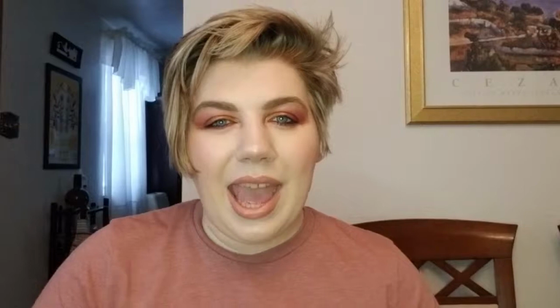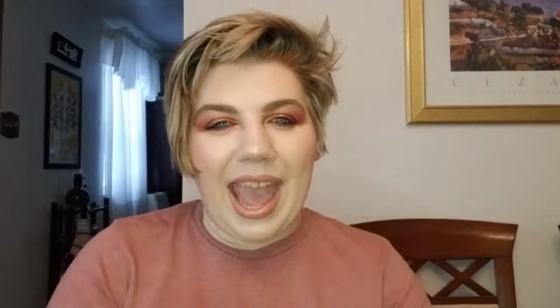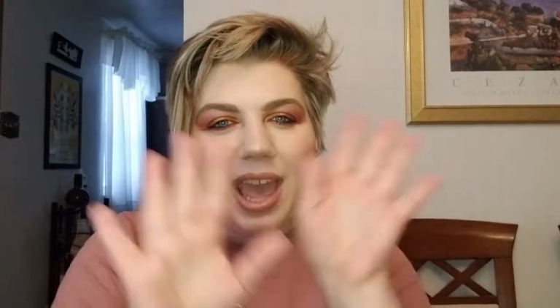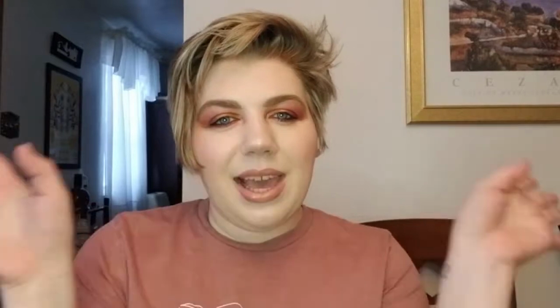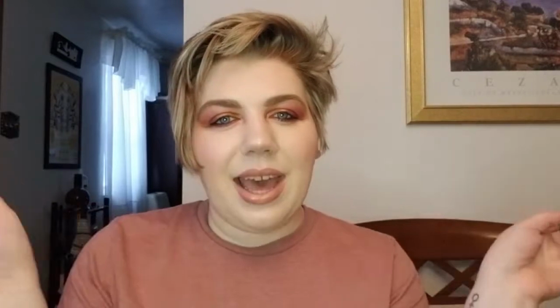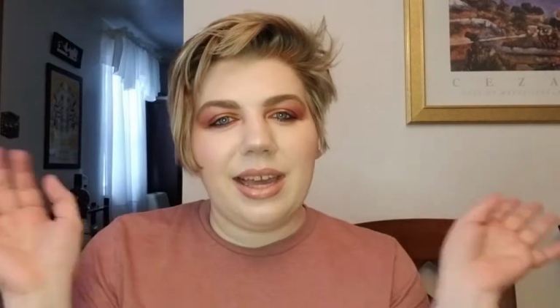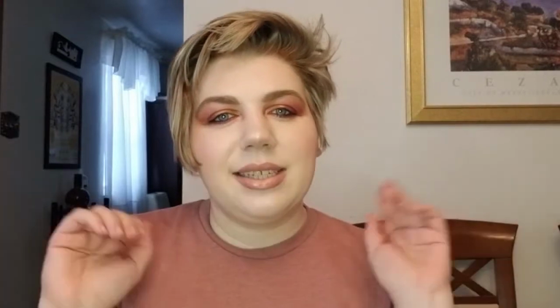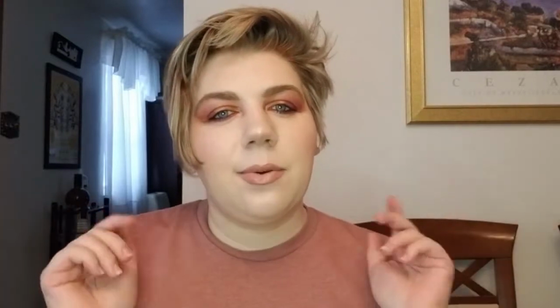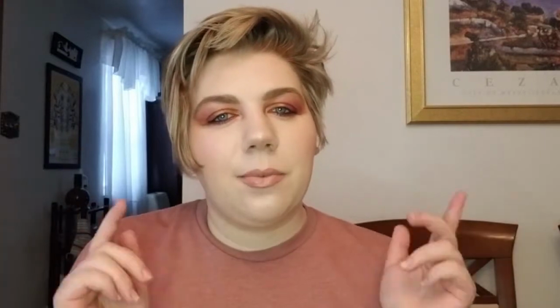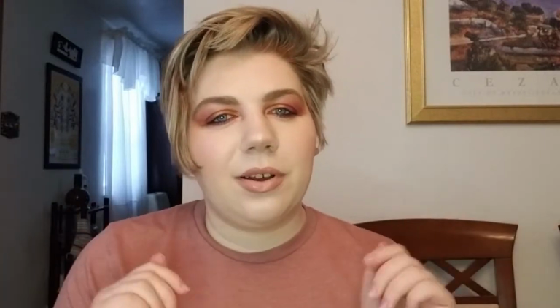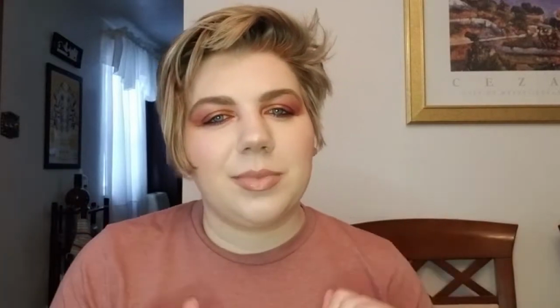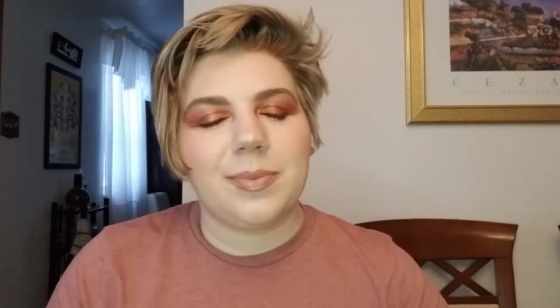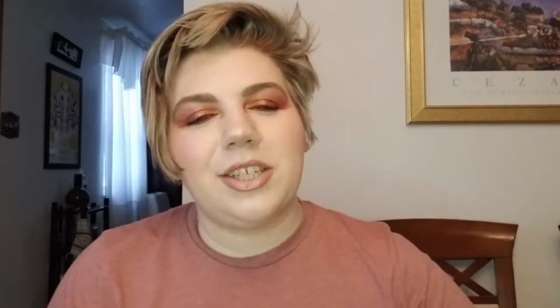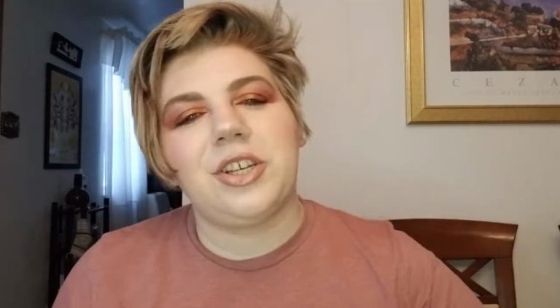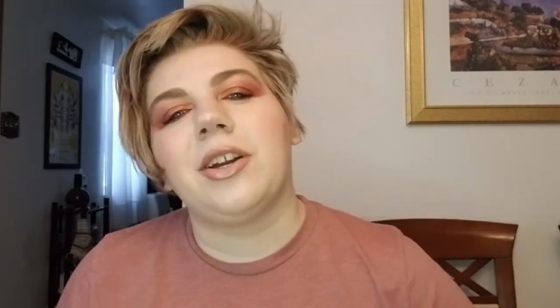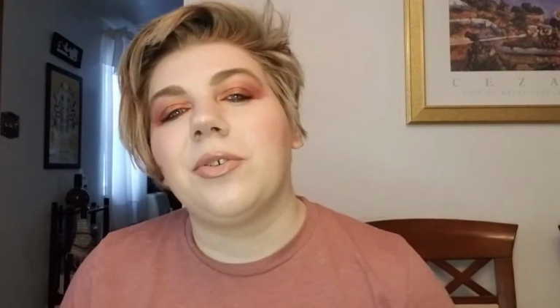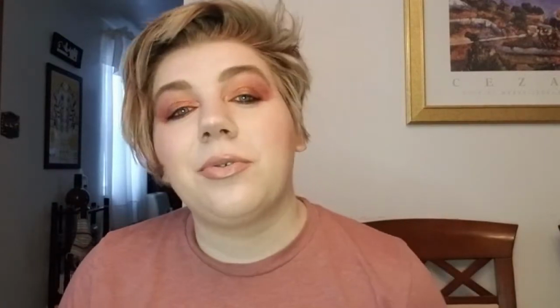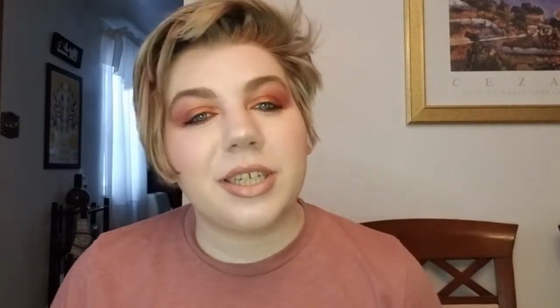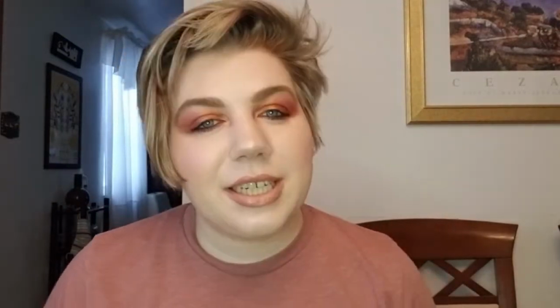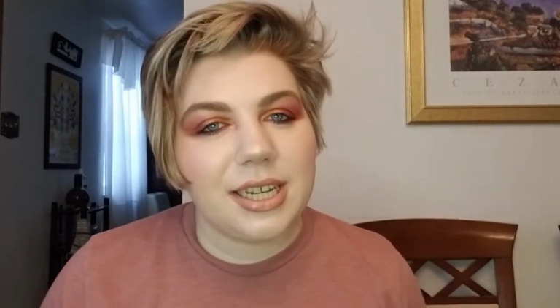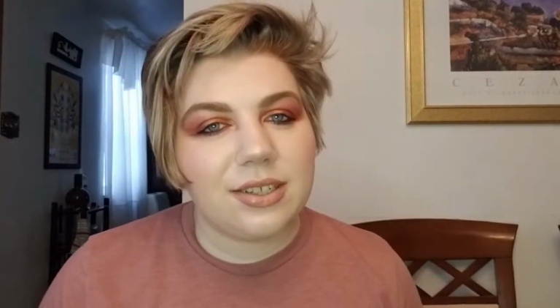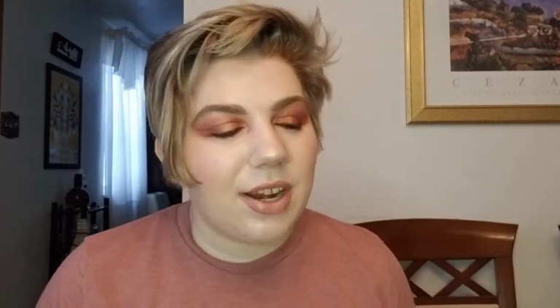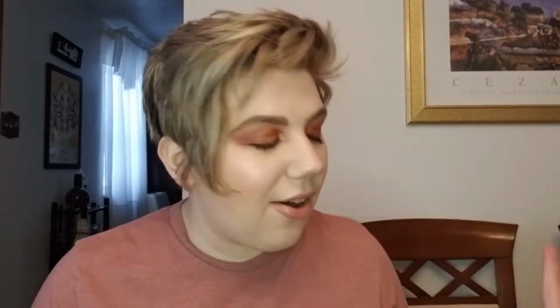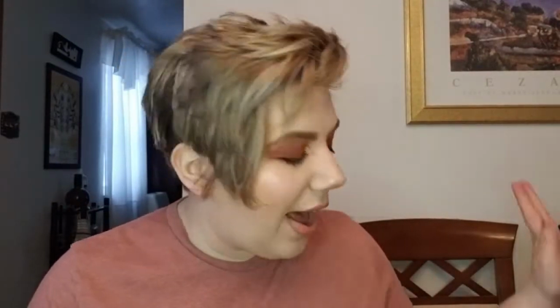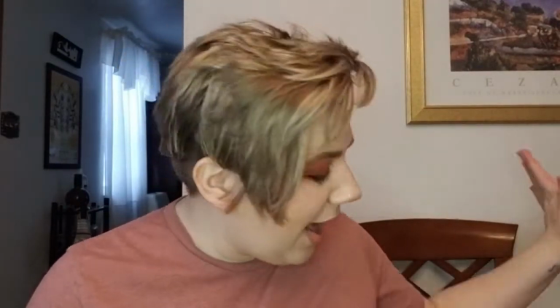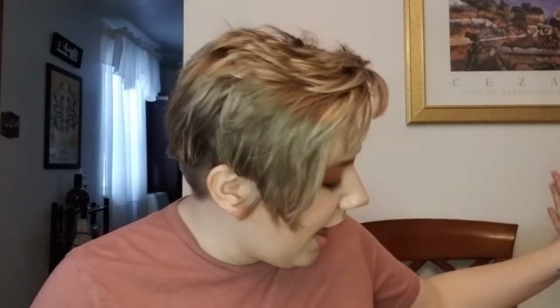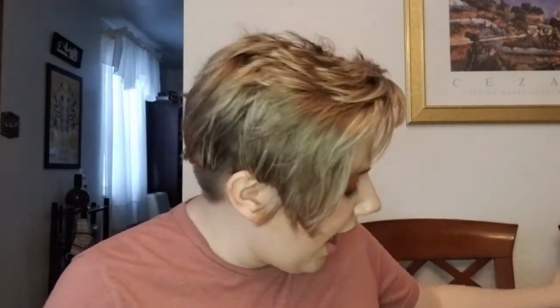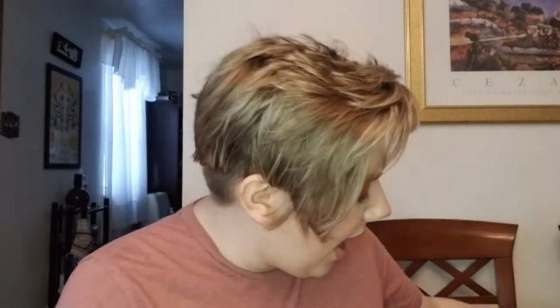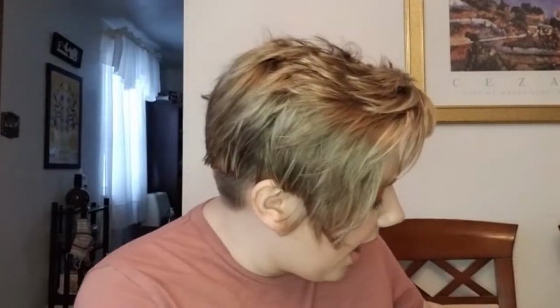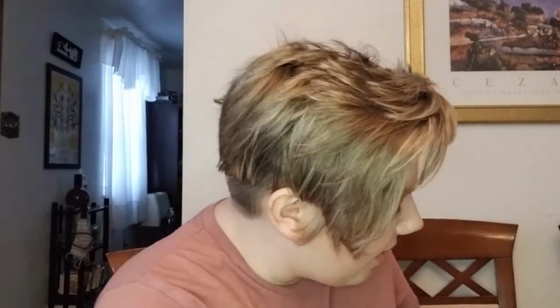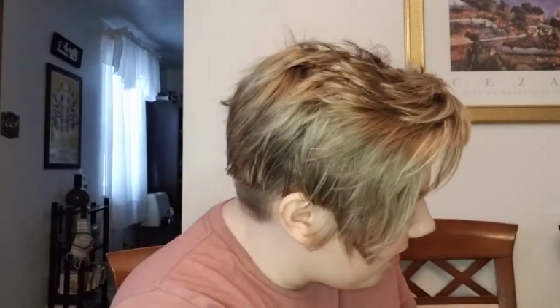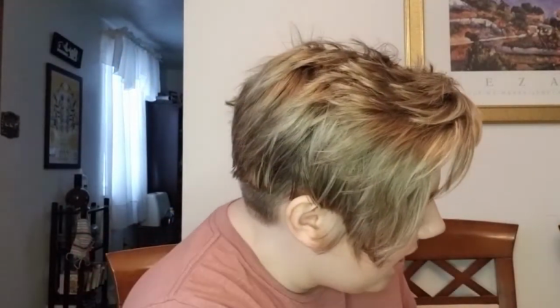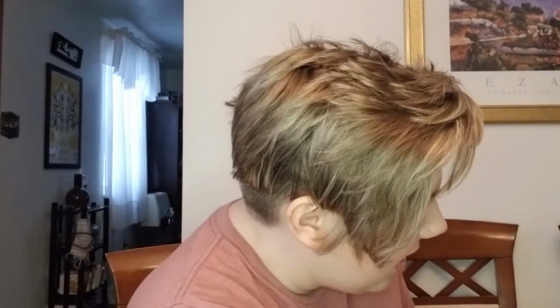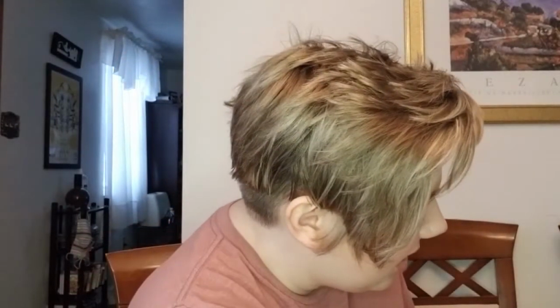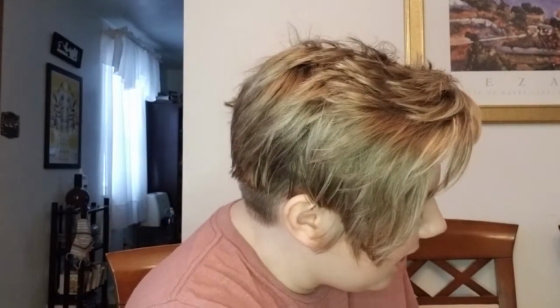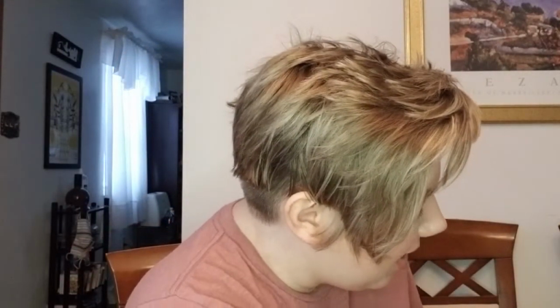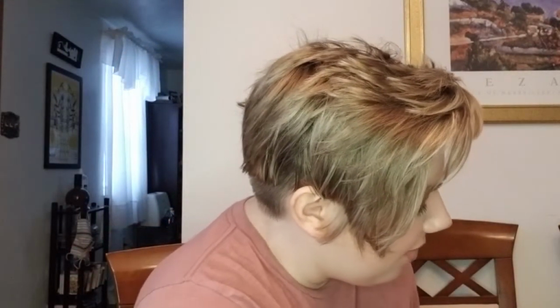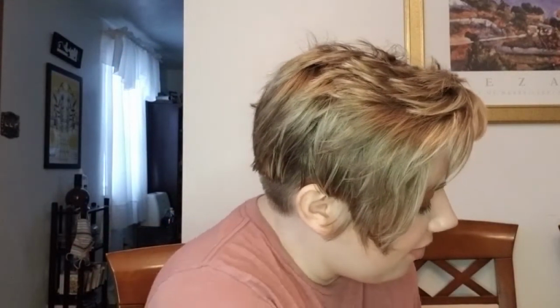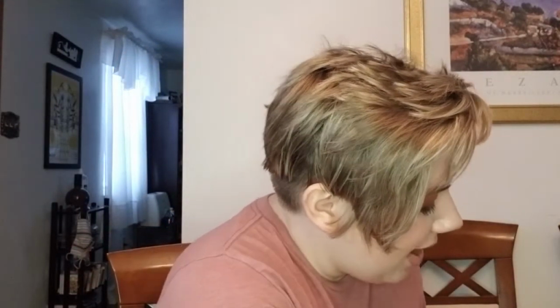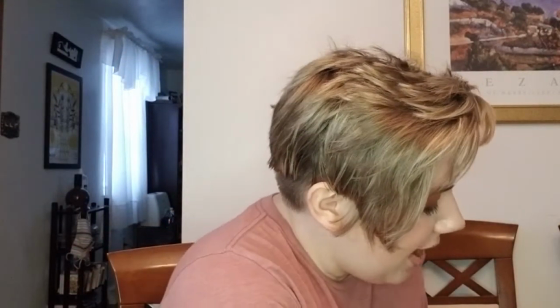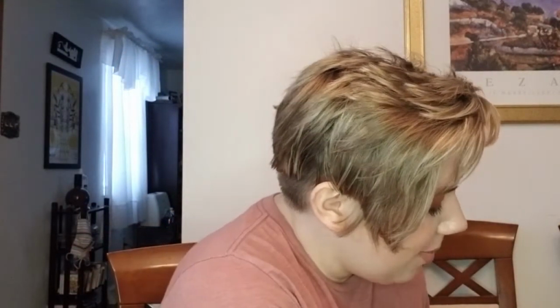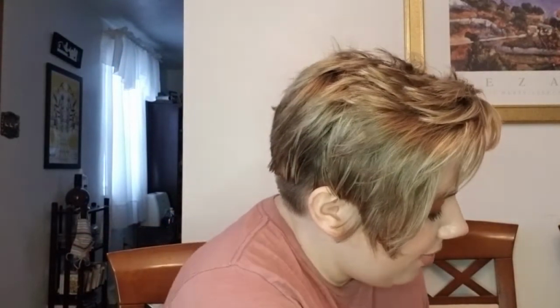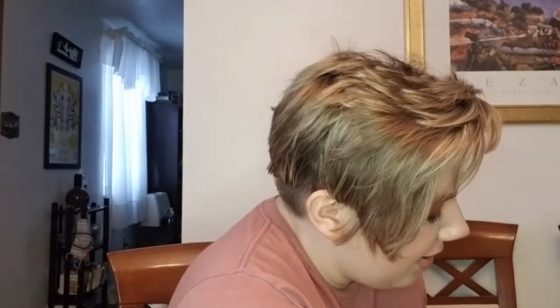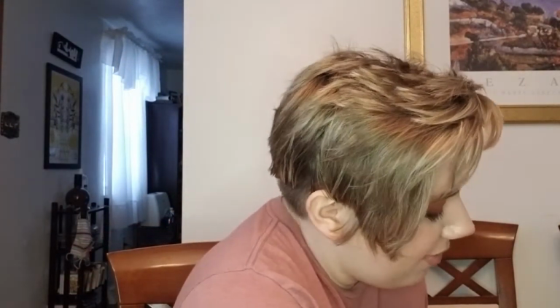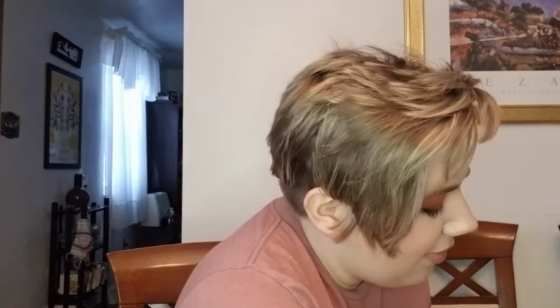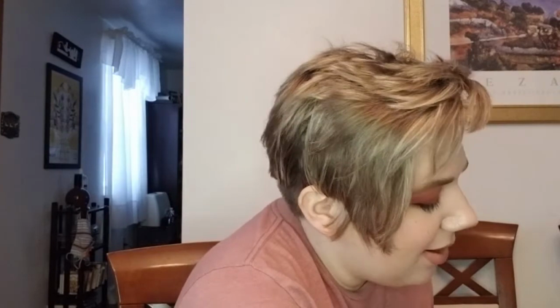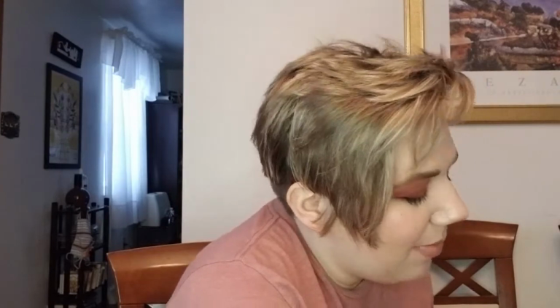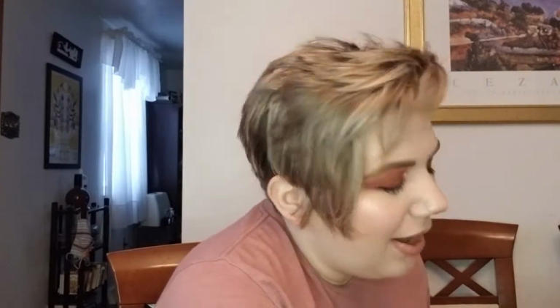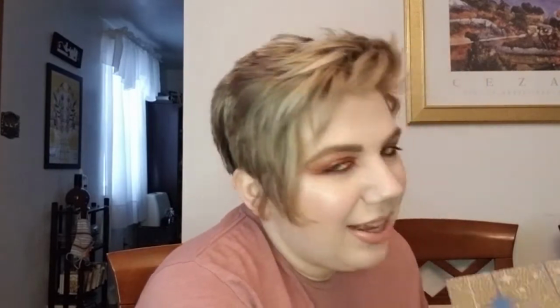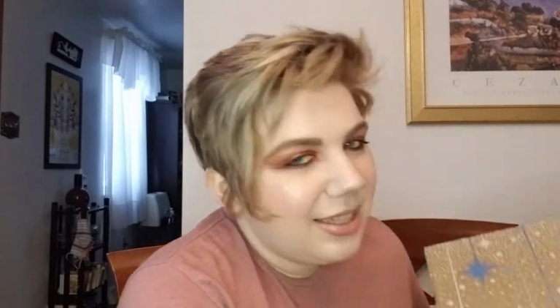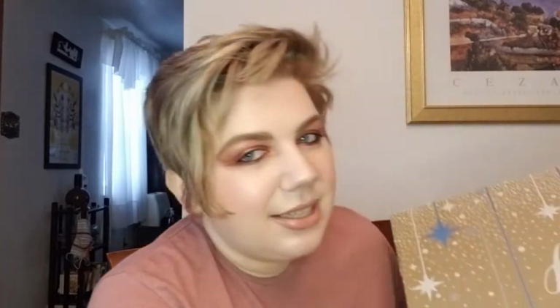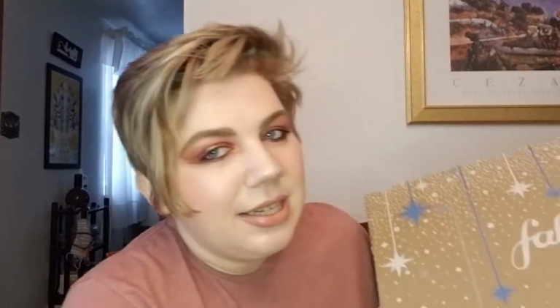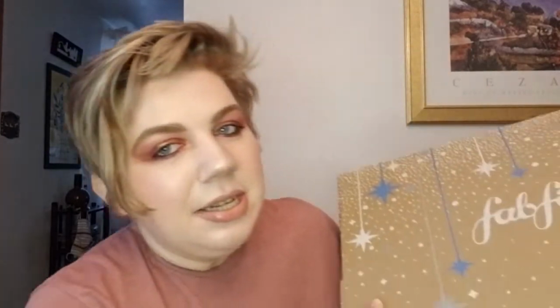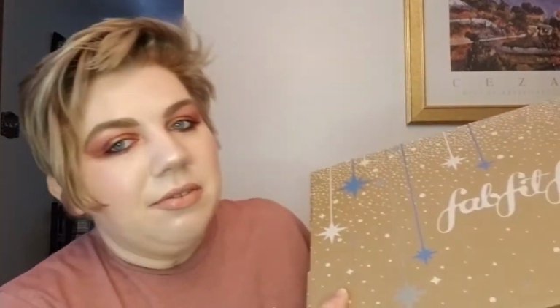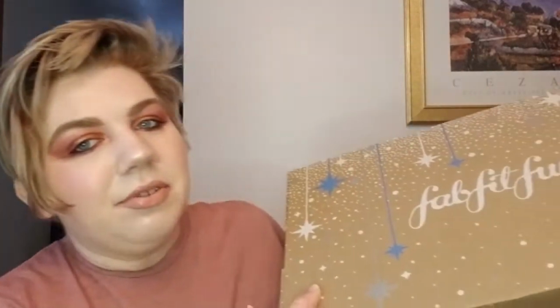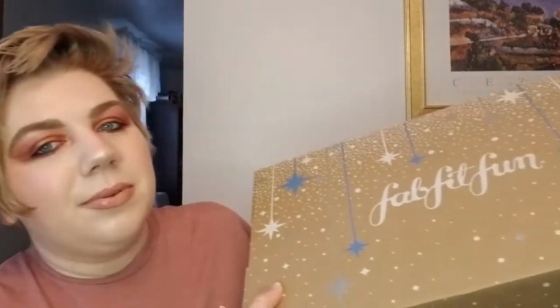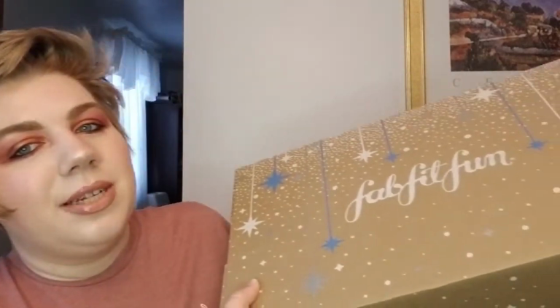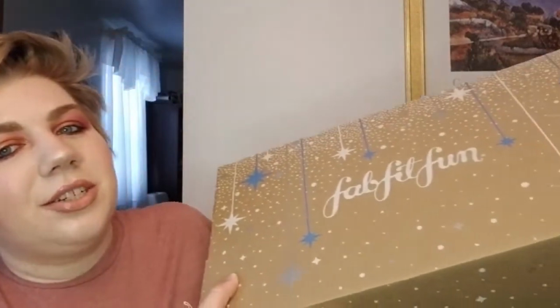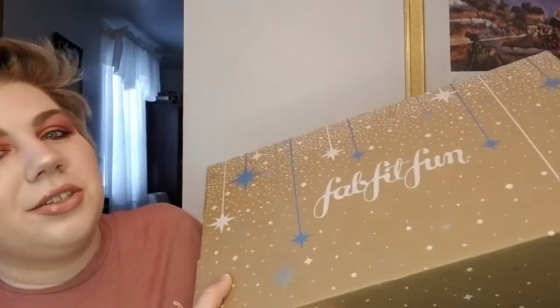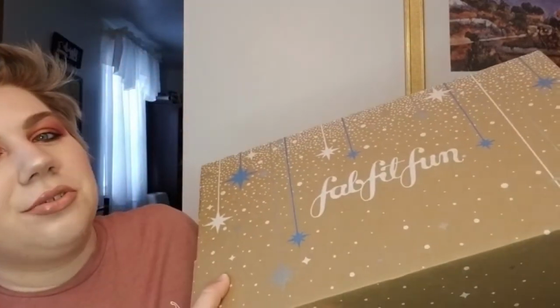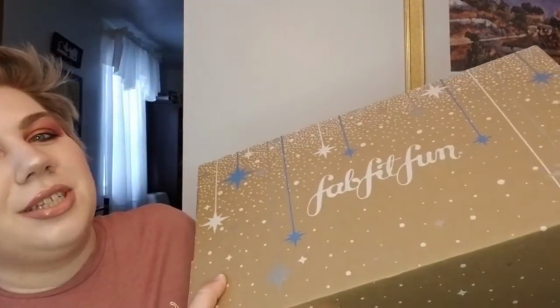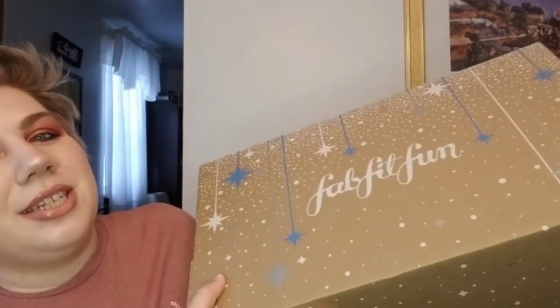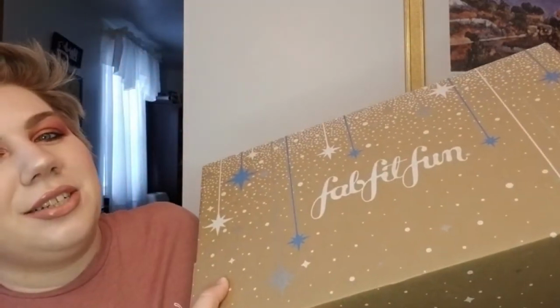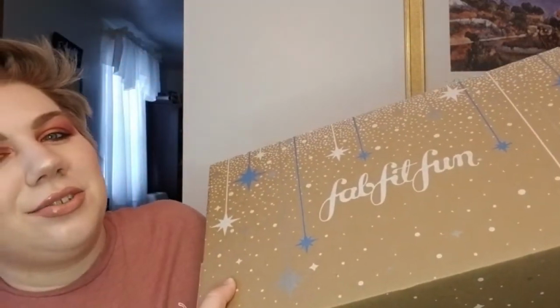Hey guys! Welcome to my channel. For today's video I have the FabFitFun box for winter 2020.